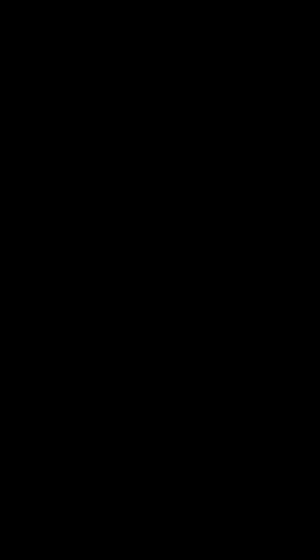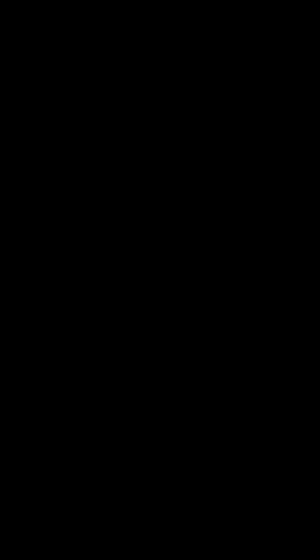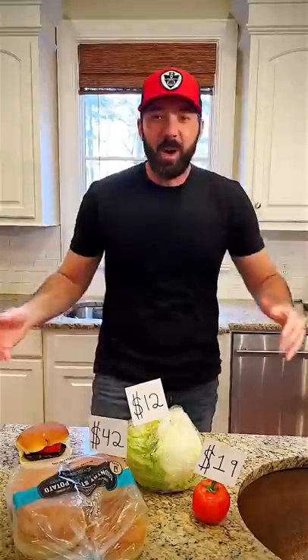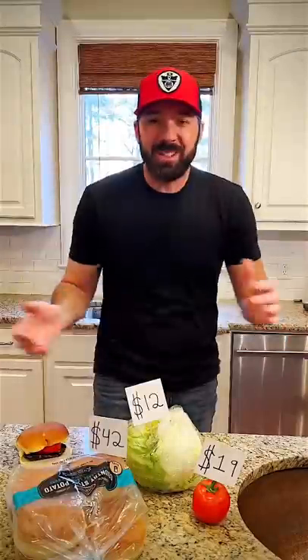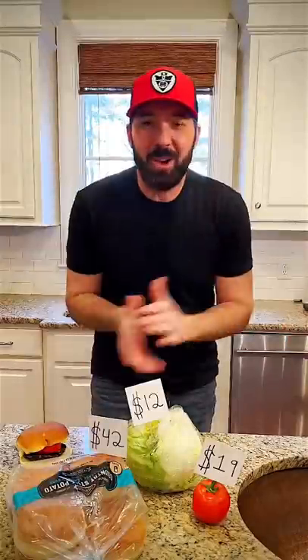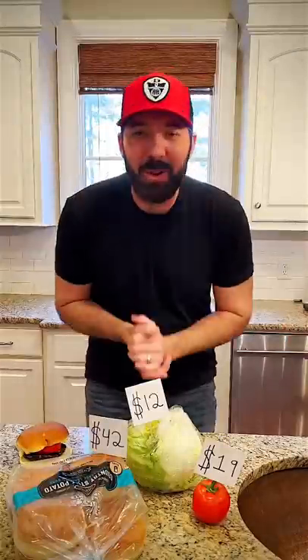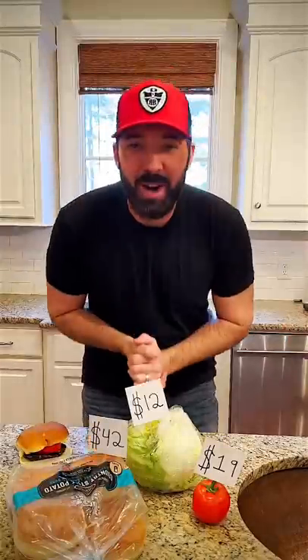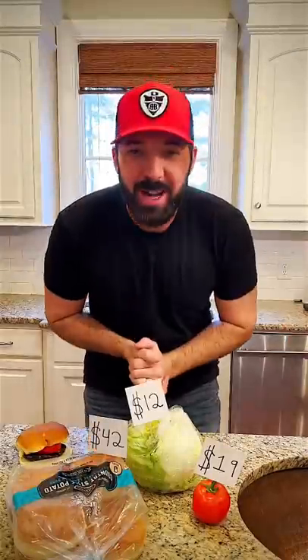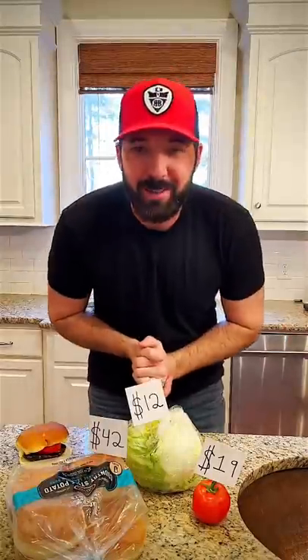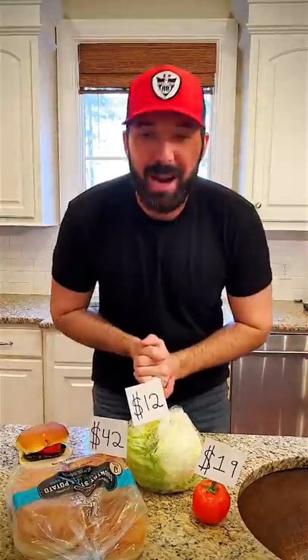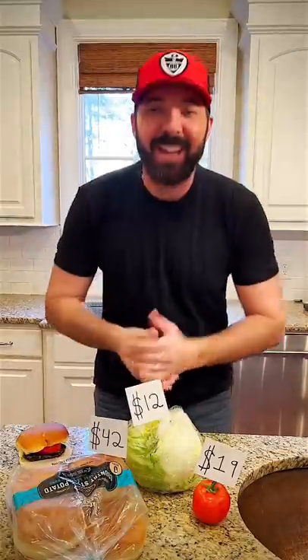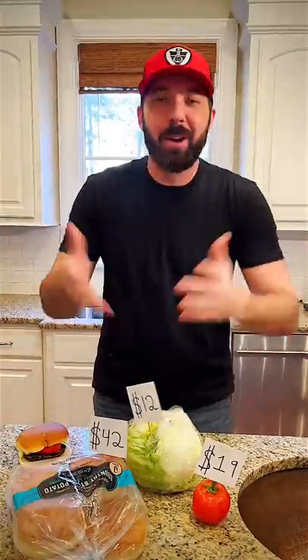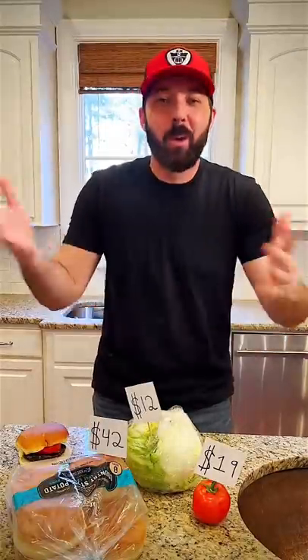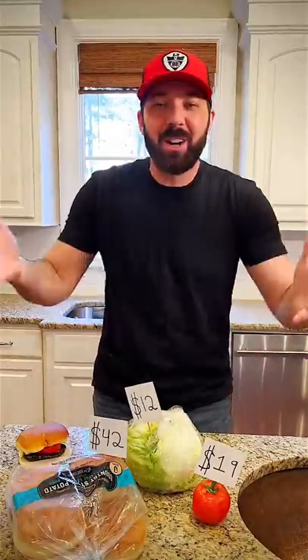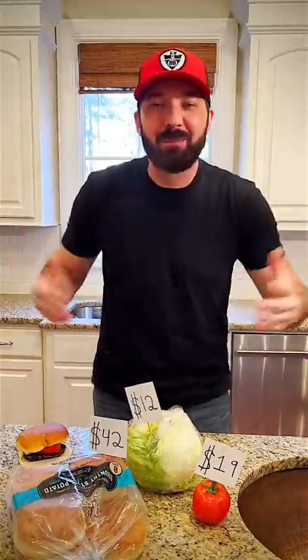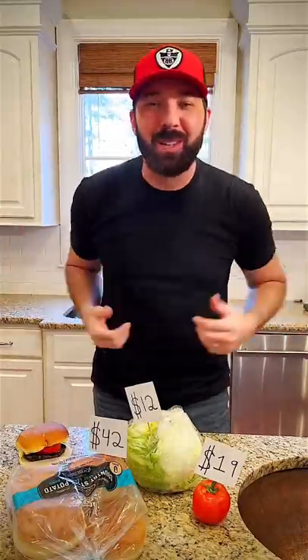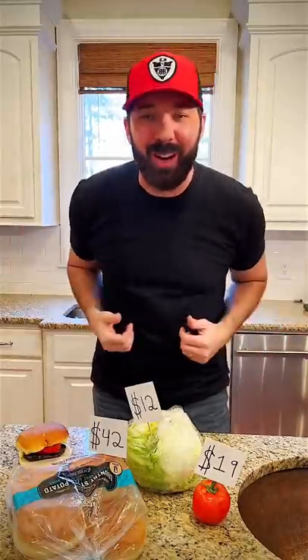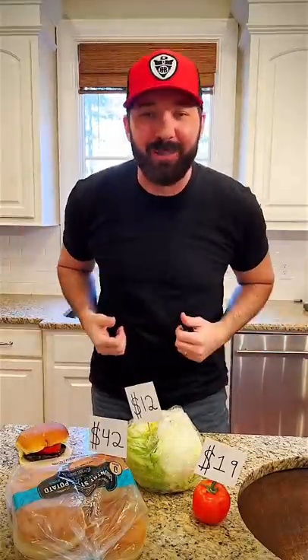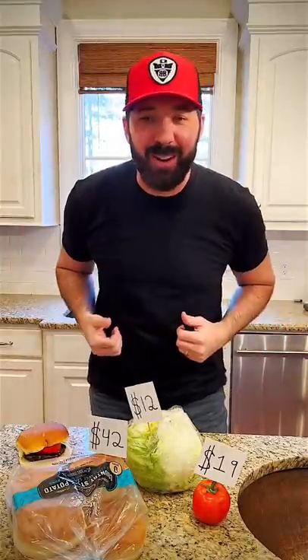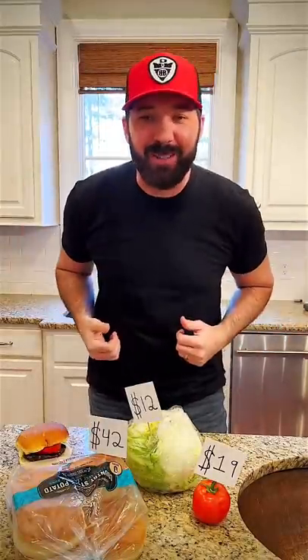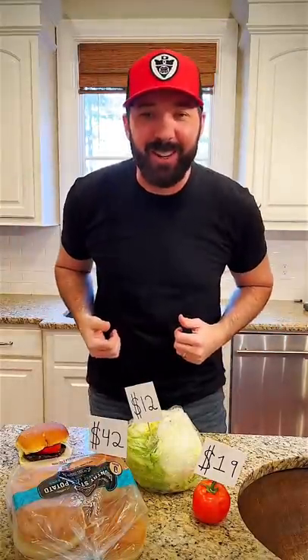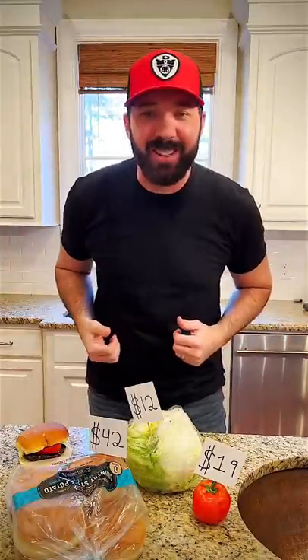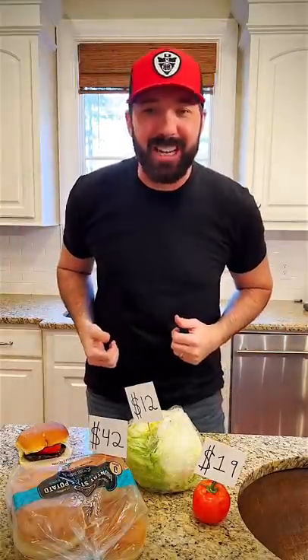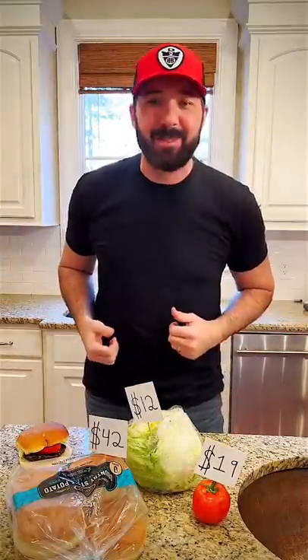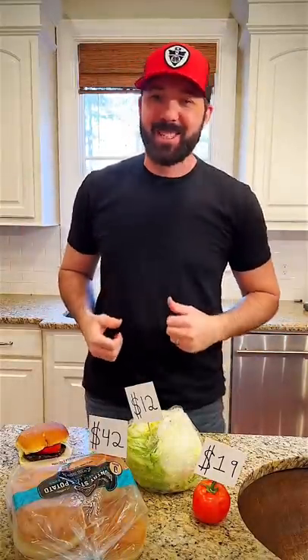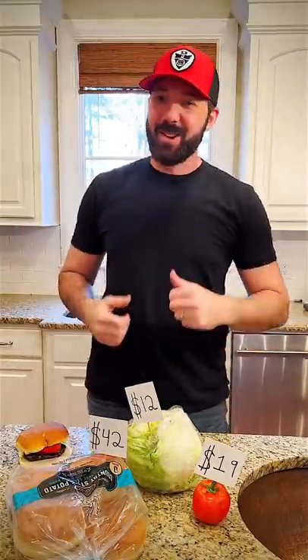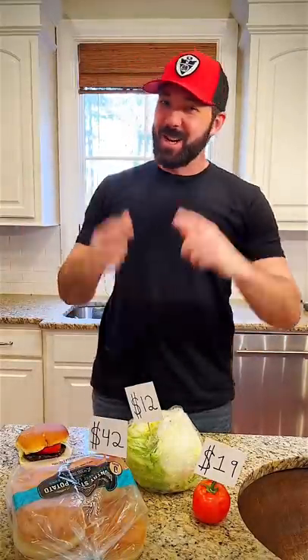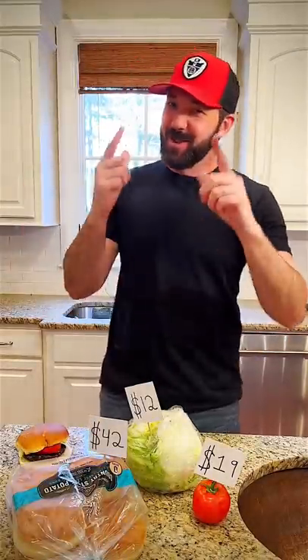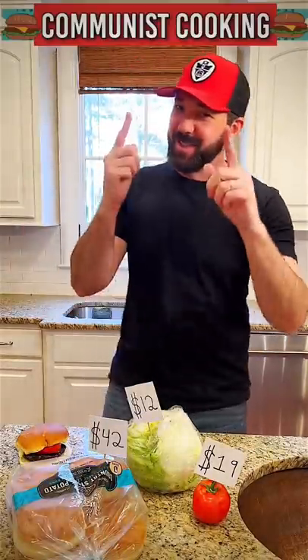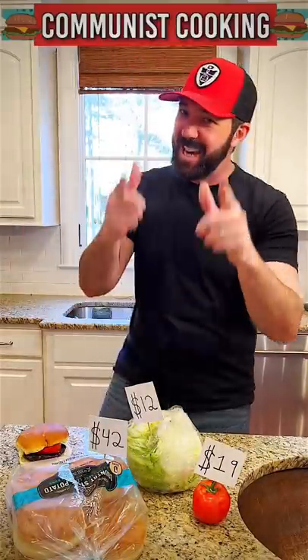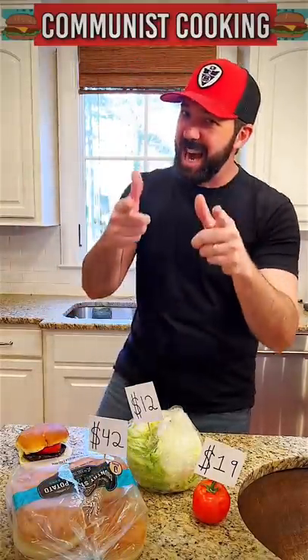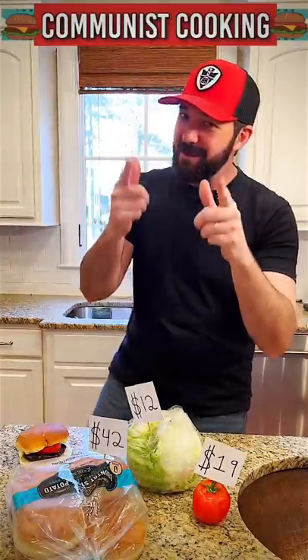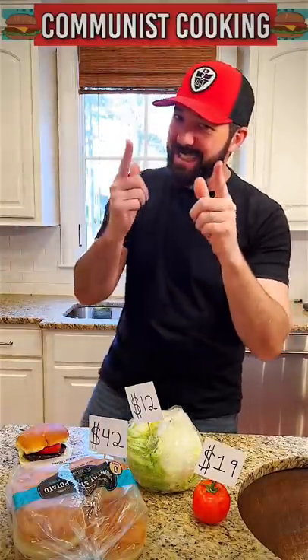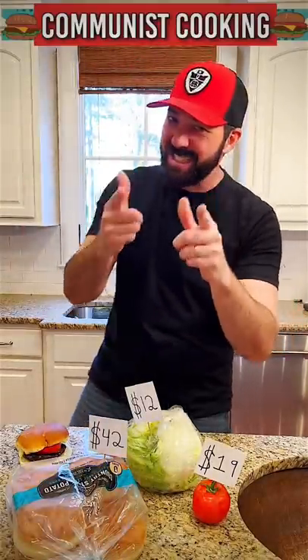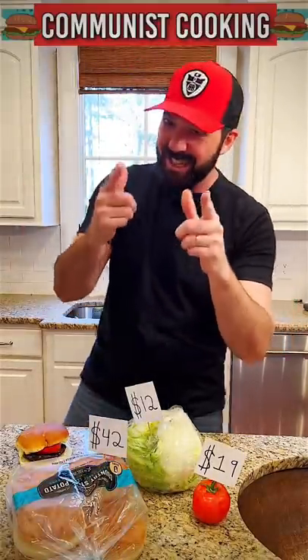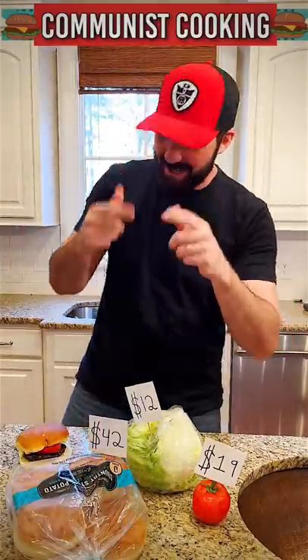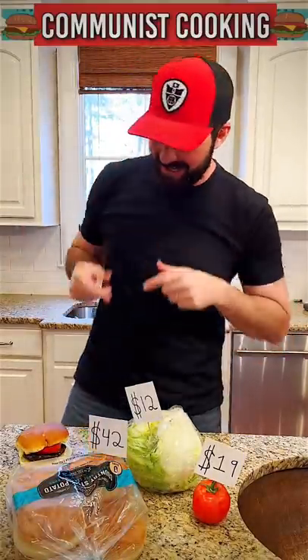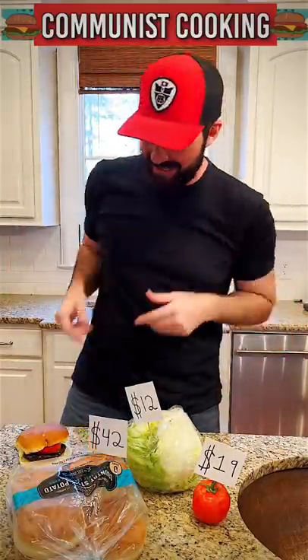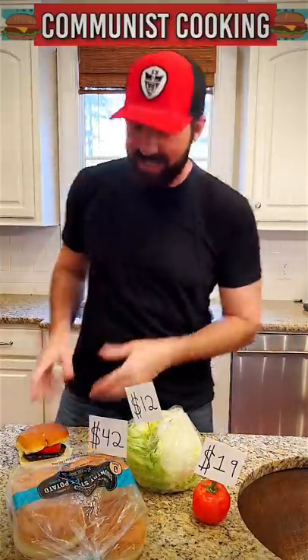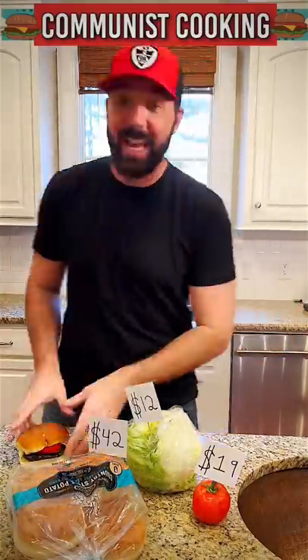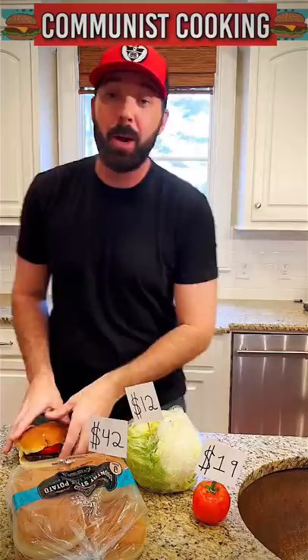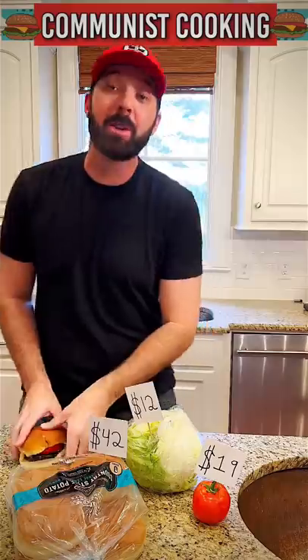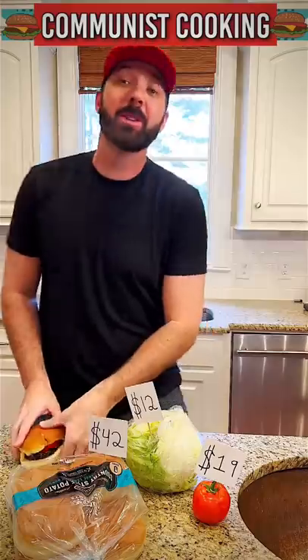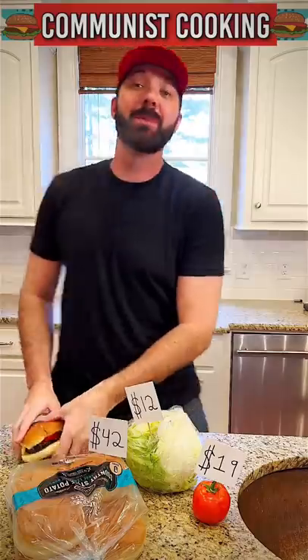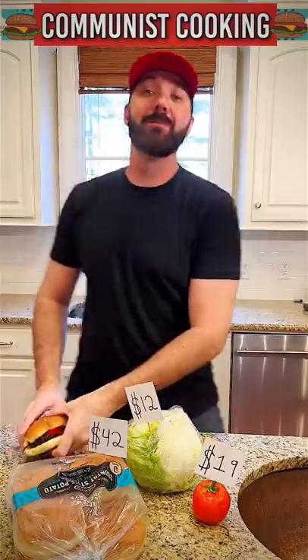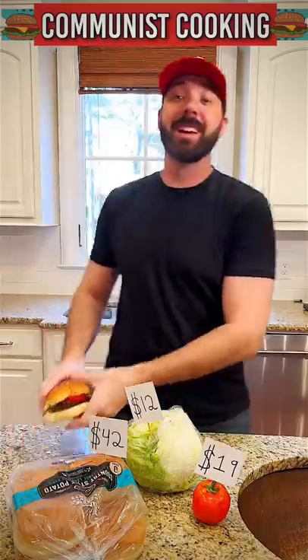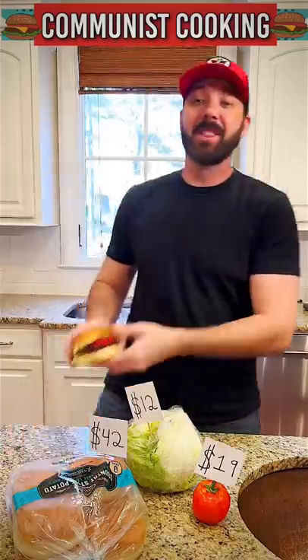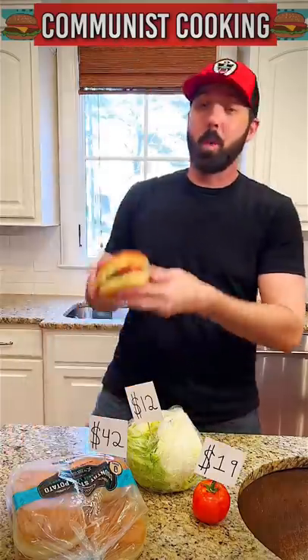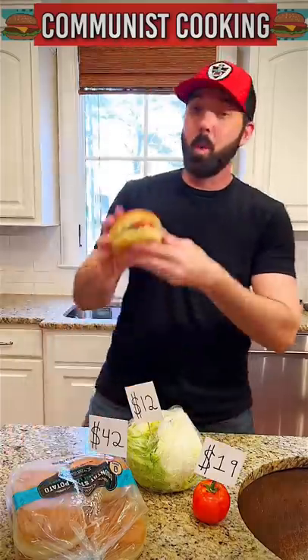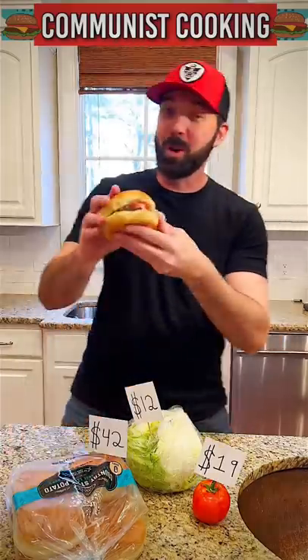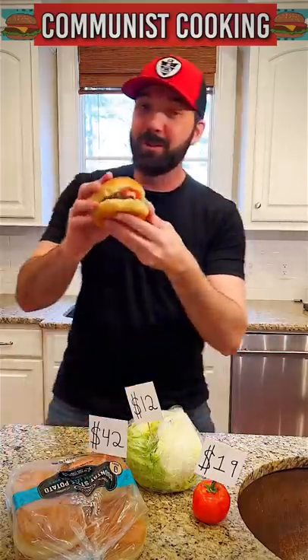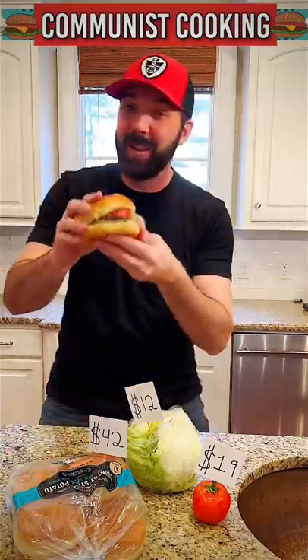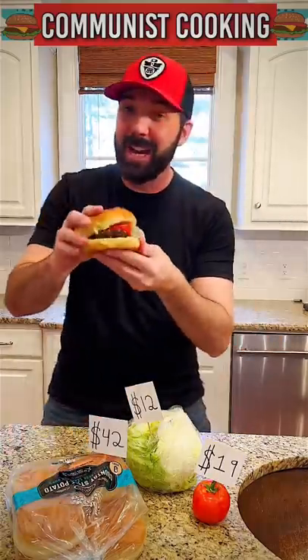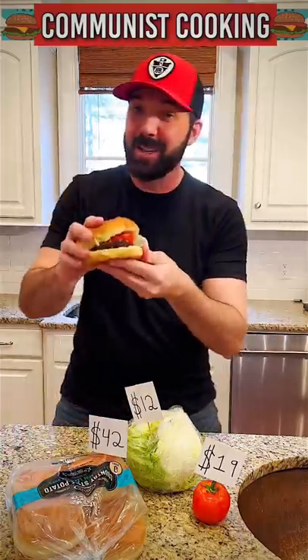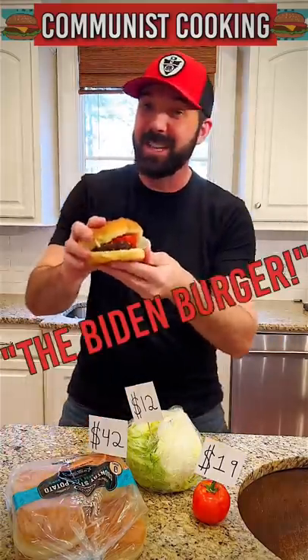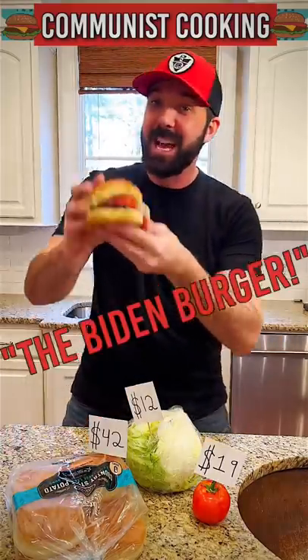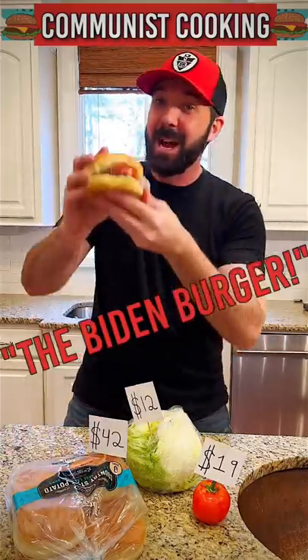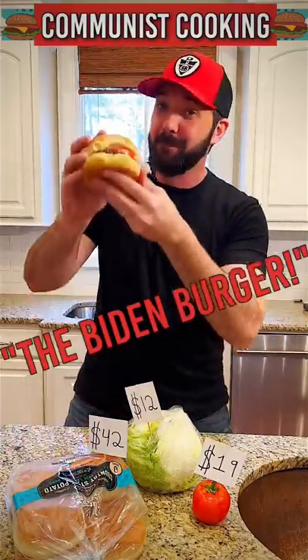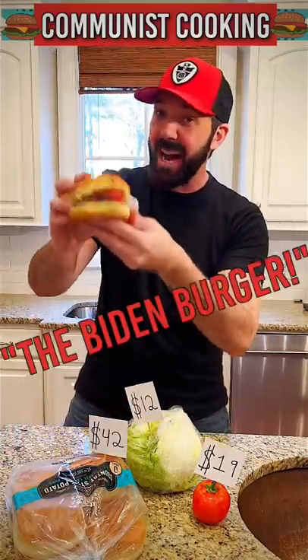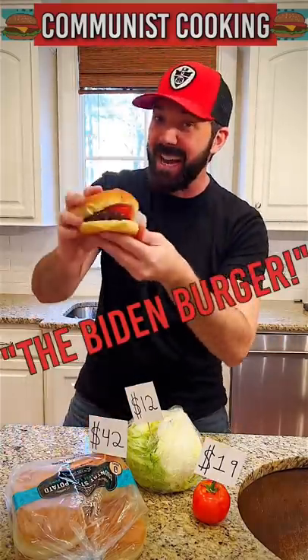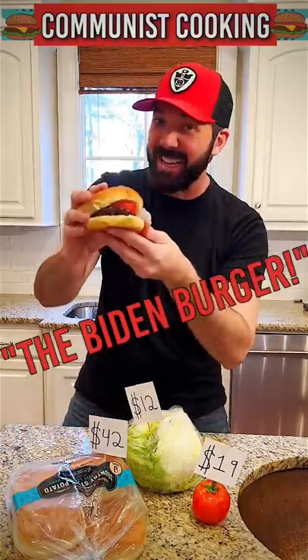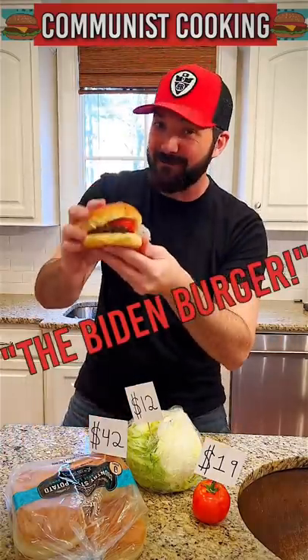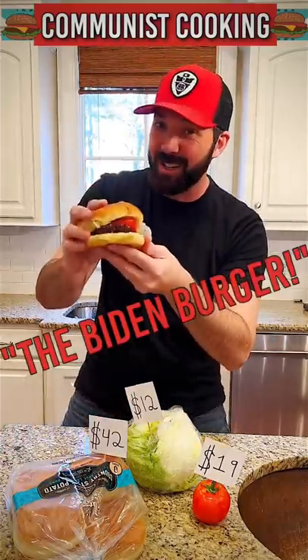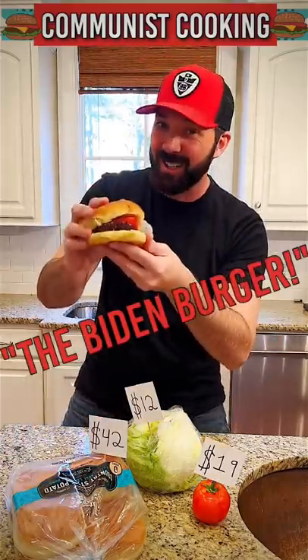What's going on everybody and welcome to our very first episode of Communist Cooking. Today we're gonna be making the world-famous Biden Burger.